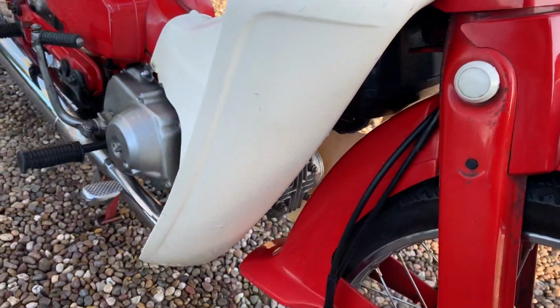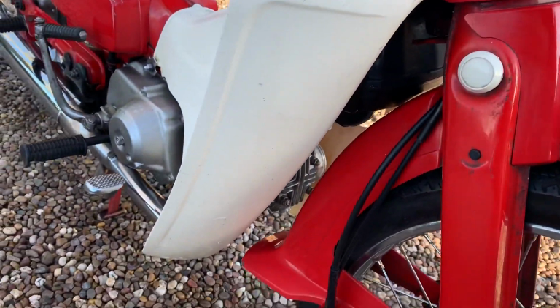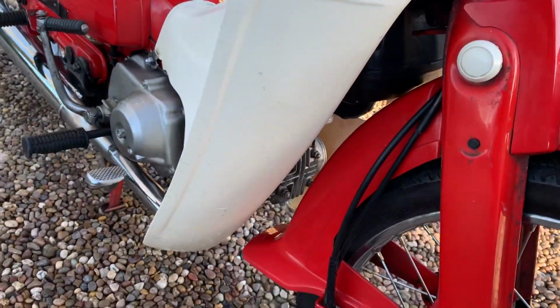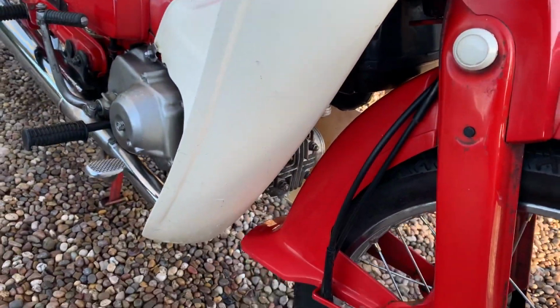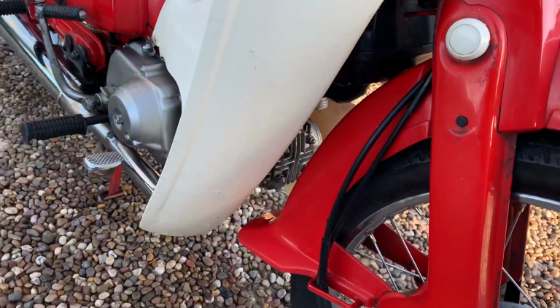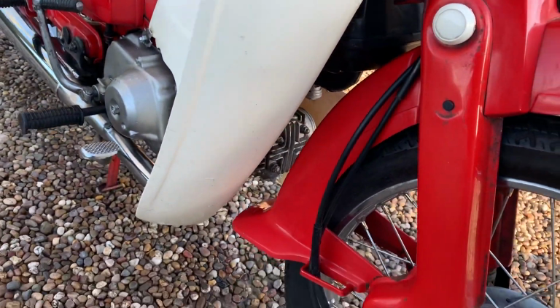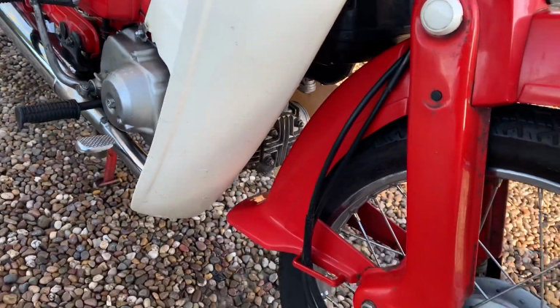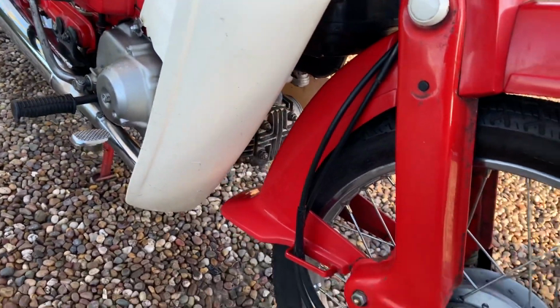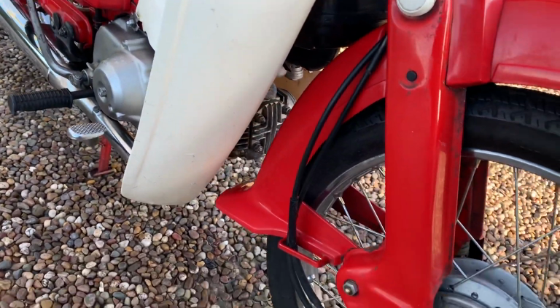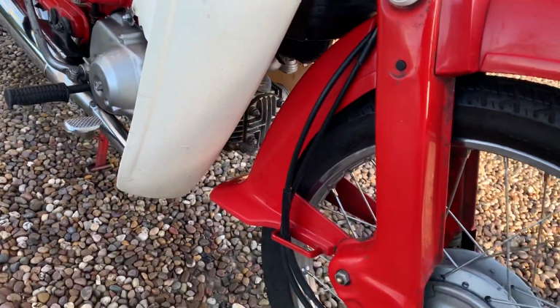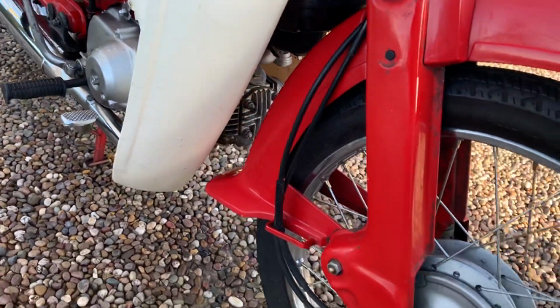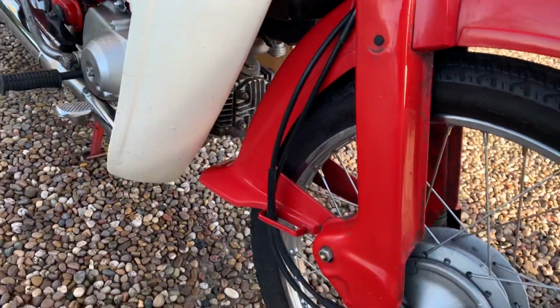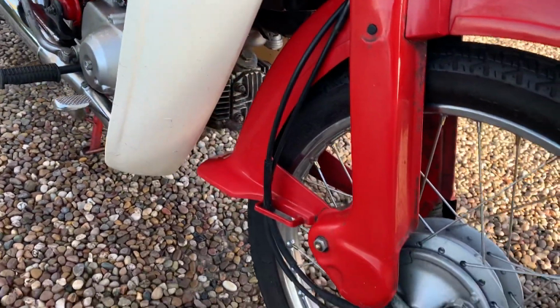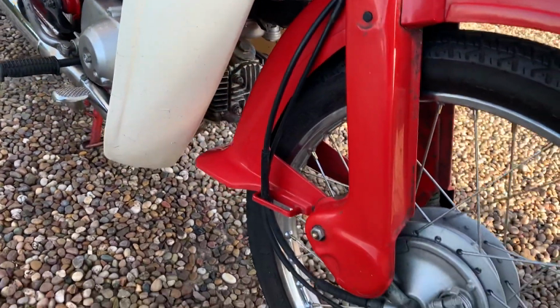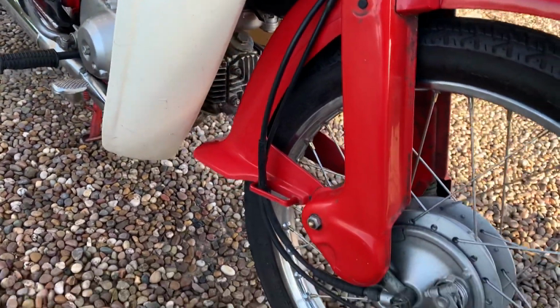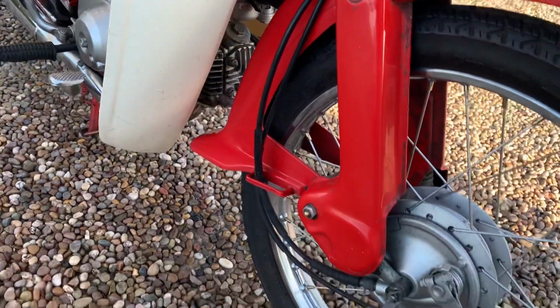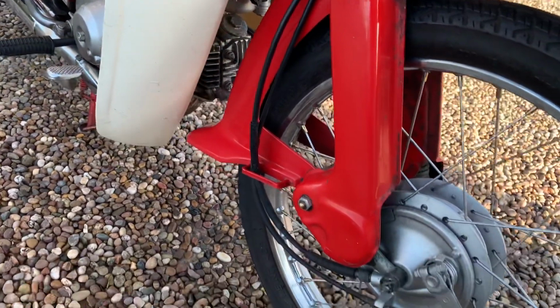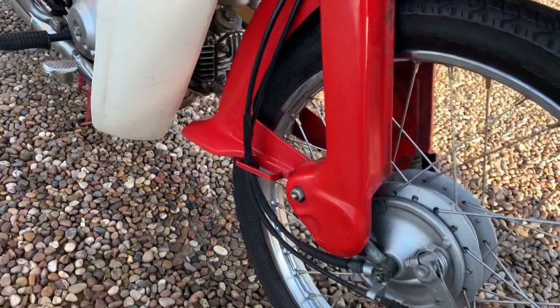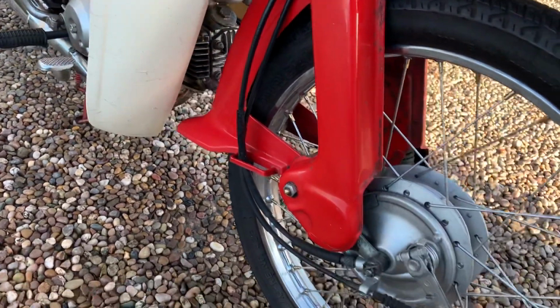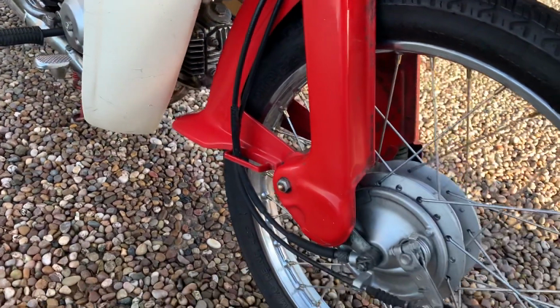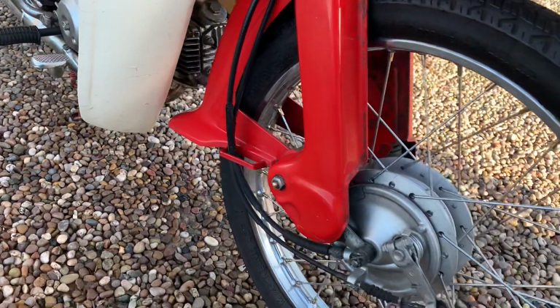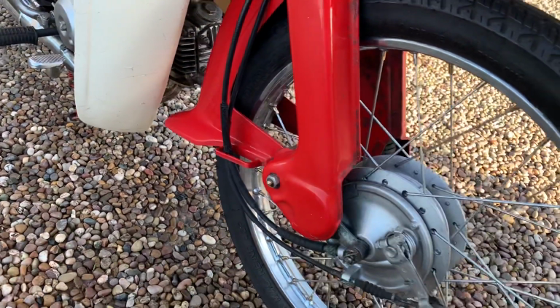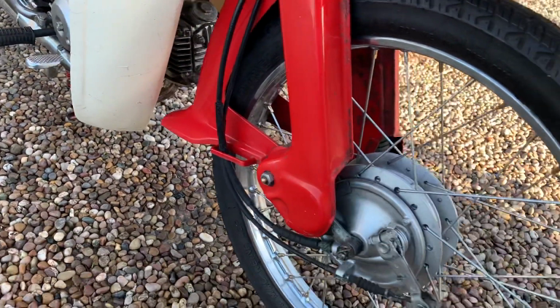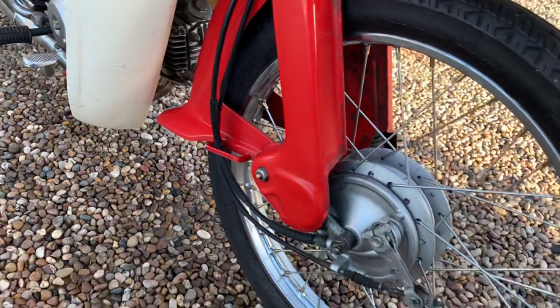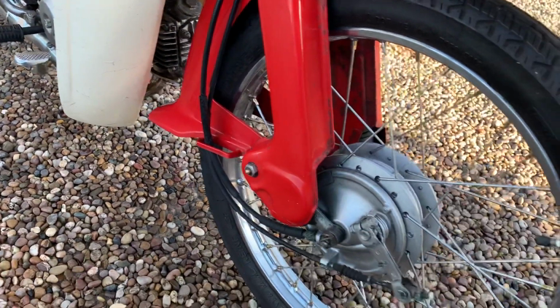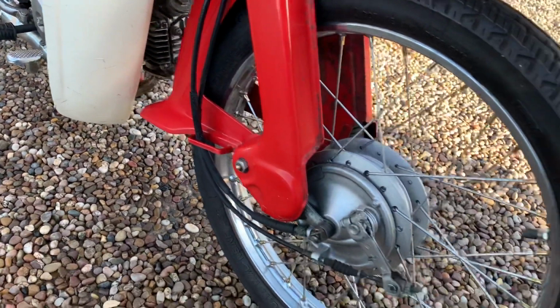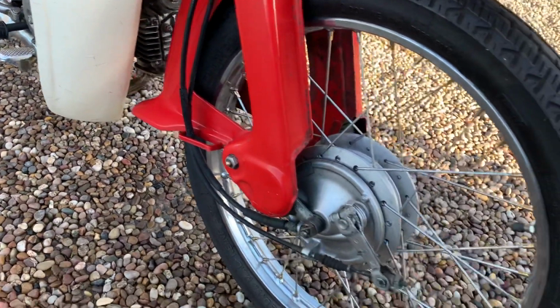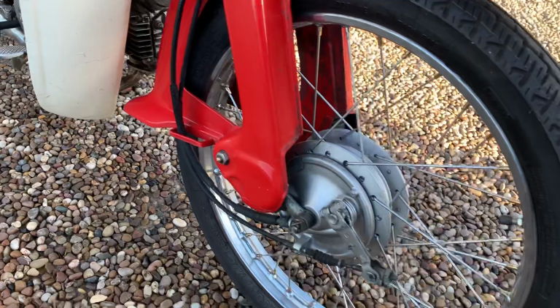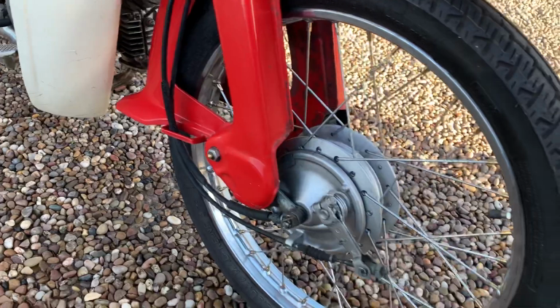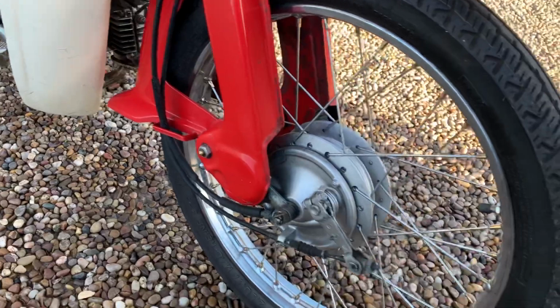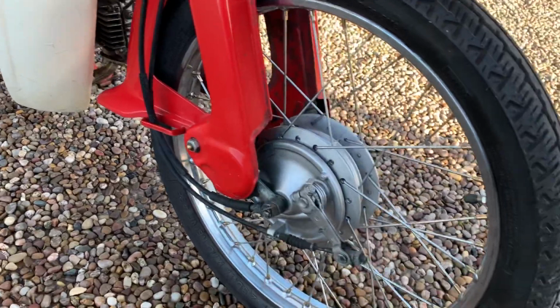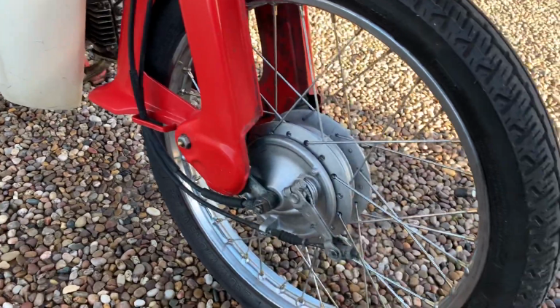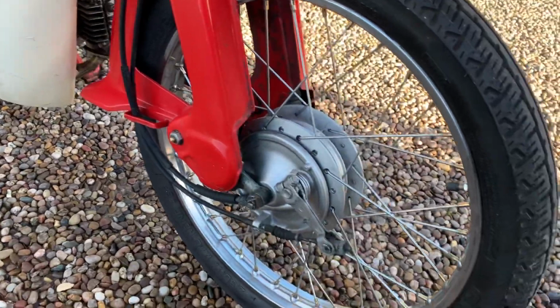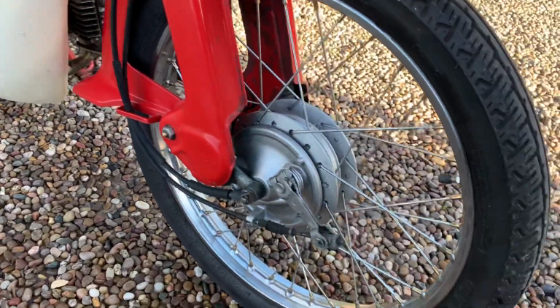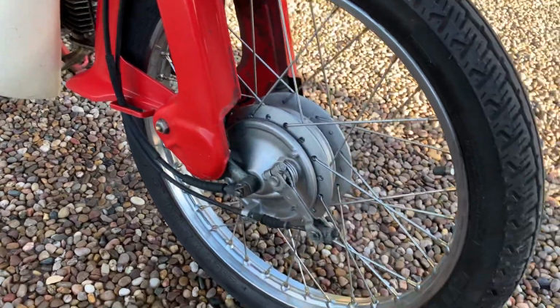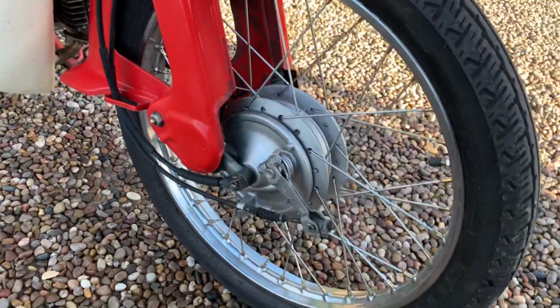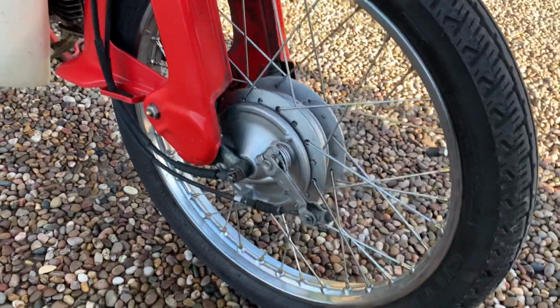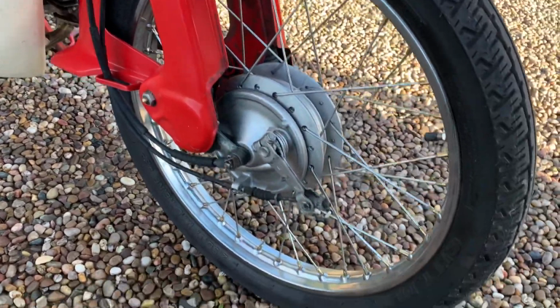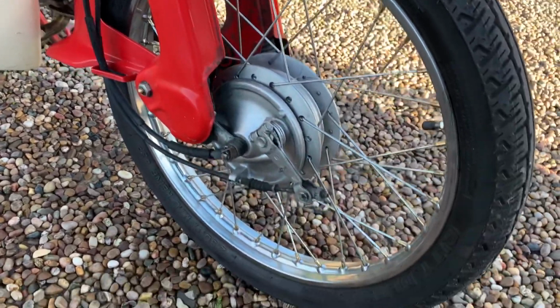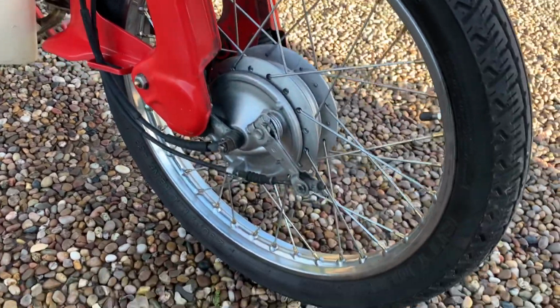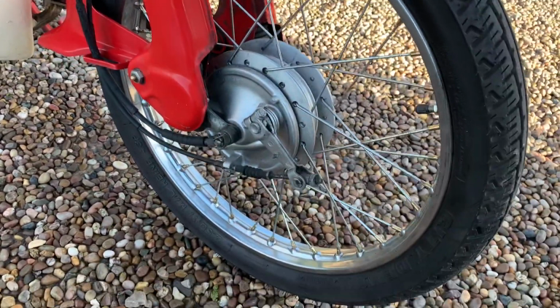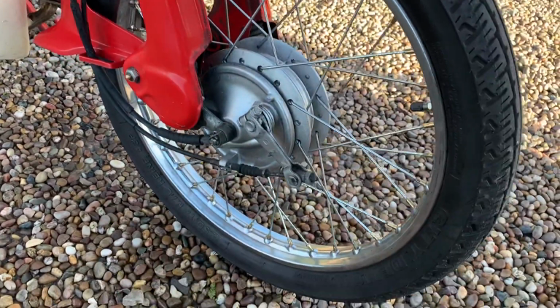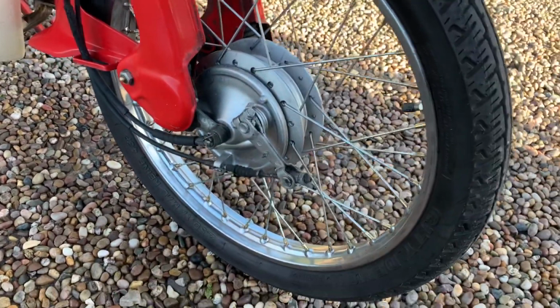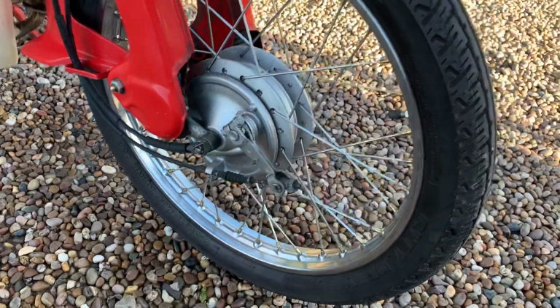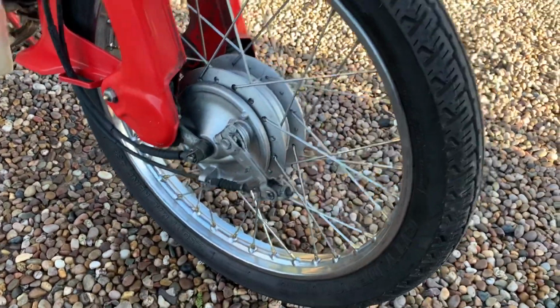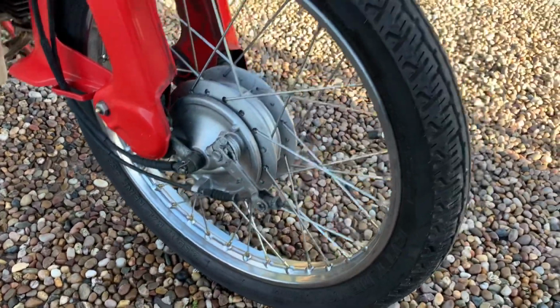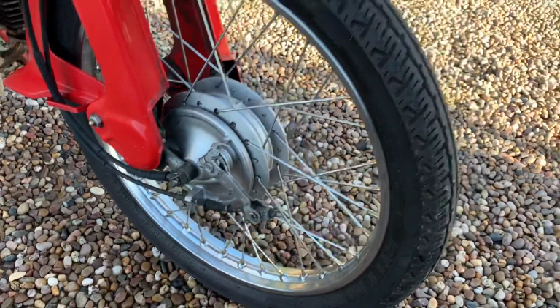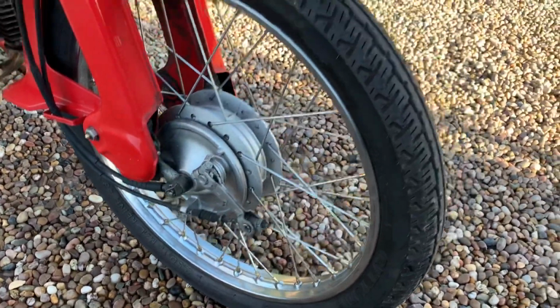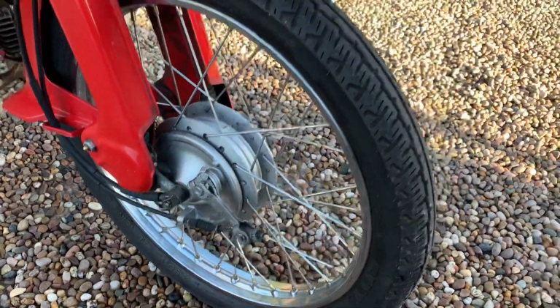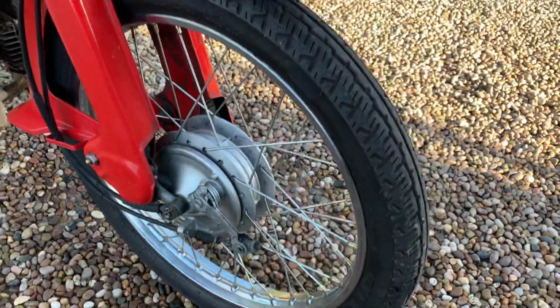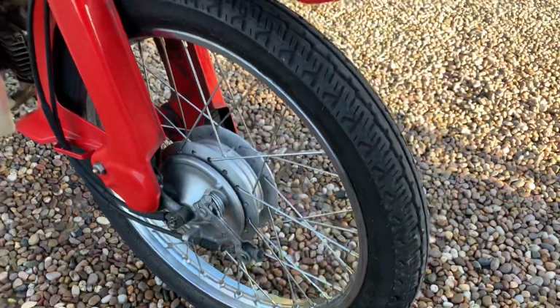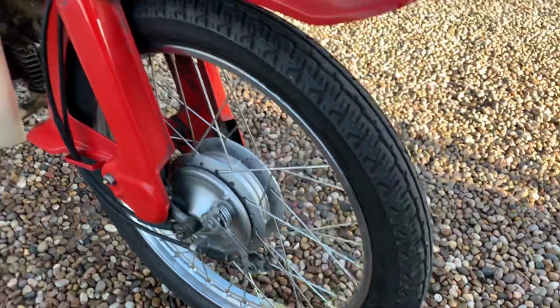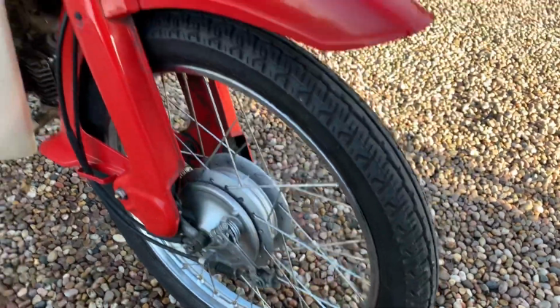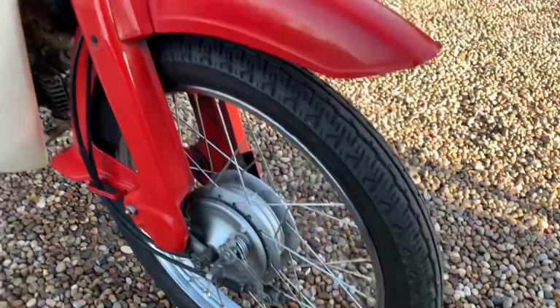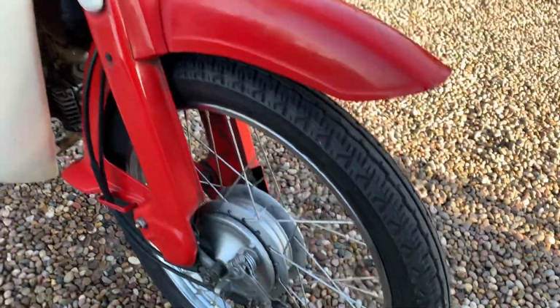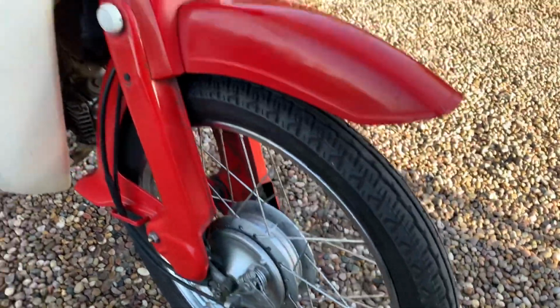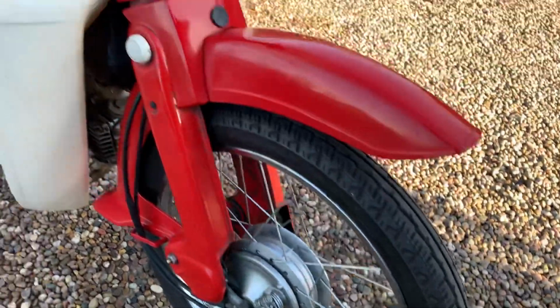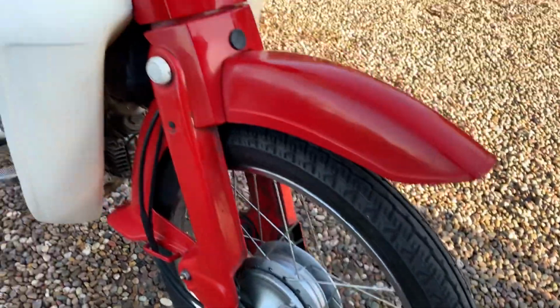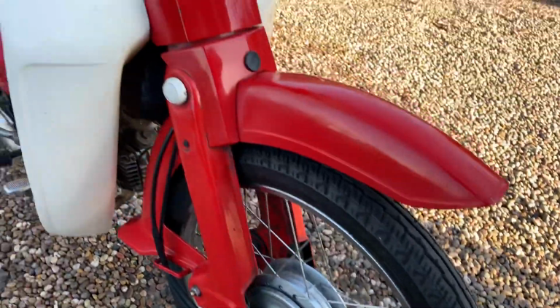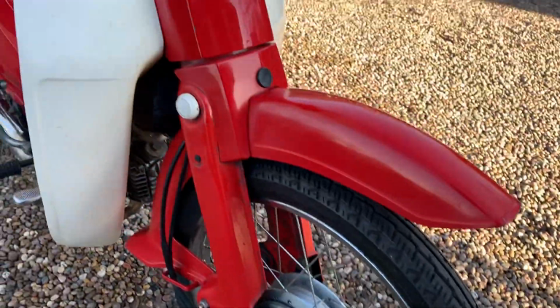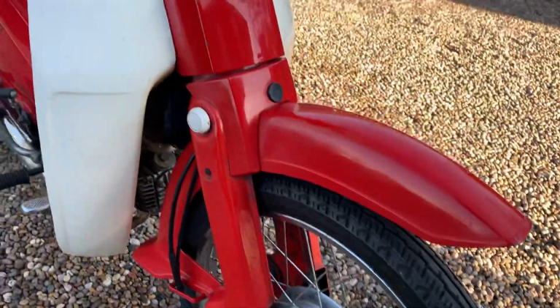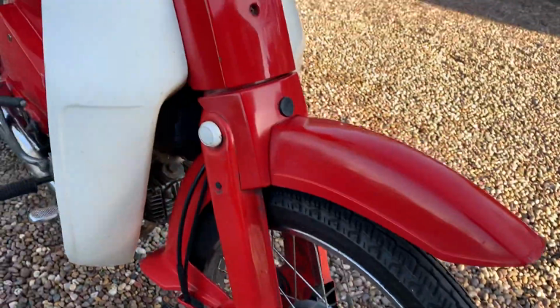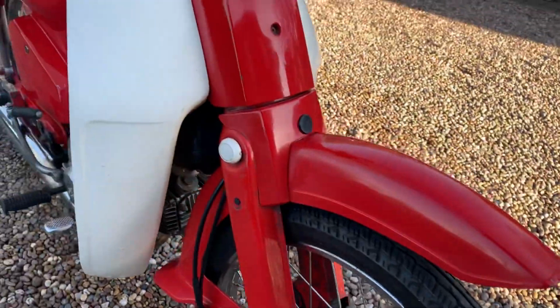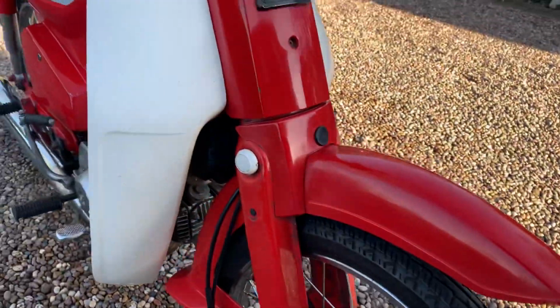Still looks reasonably original, even though there's probably quite a lot of work done to it over the years. The wheels have been re-spoked, new tyres.